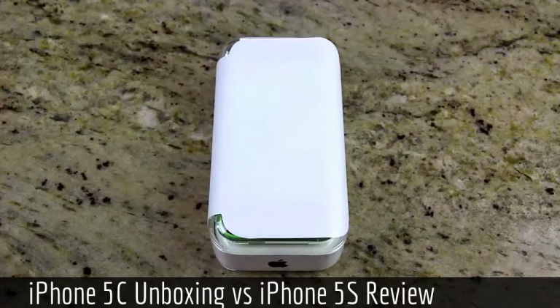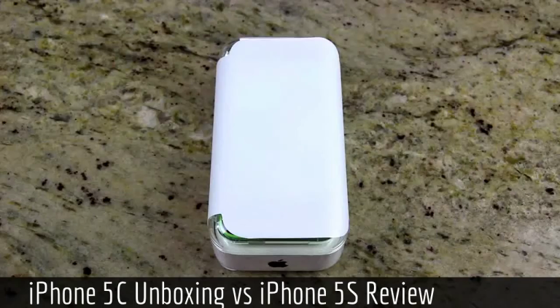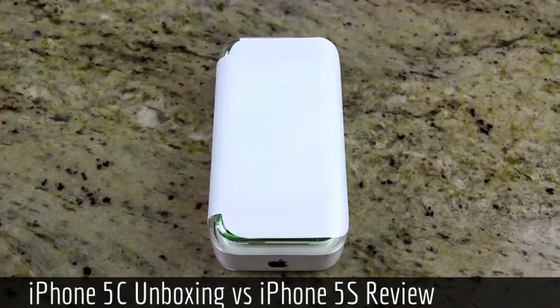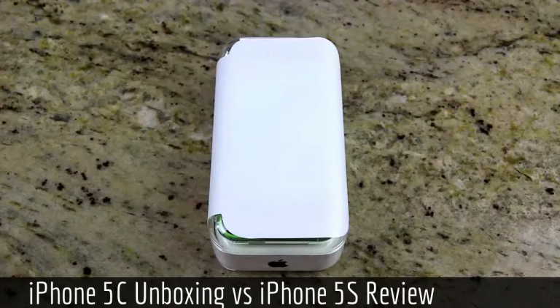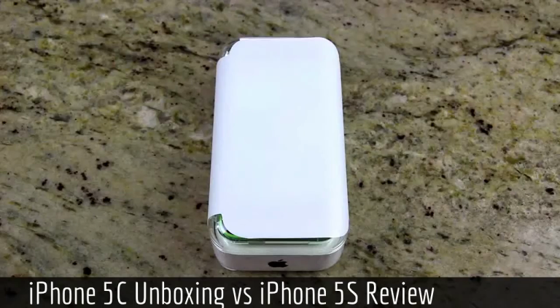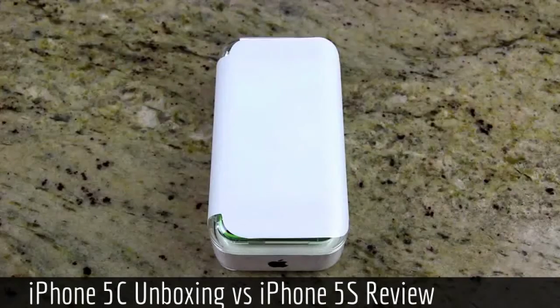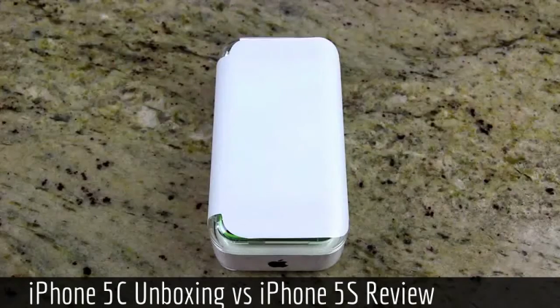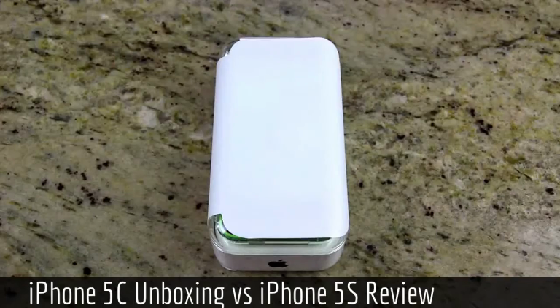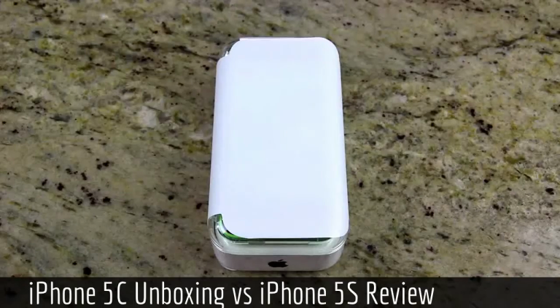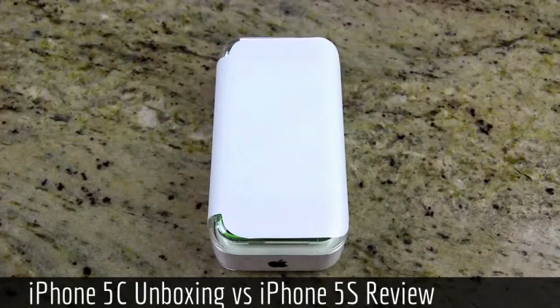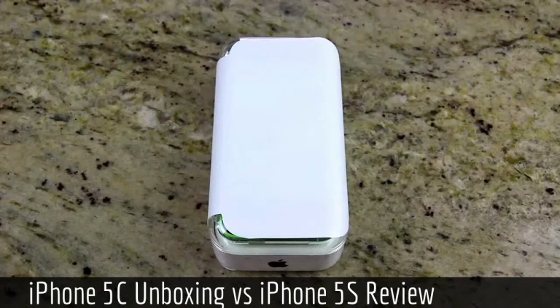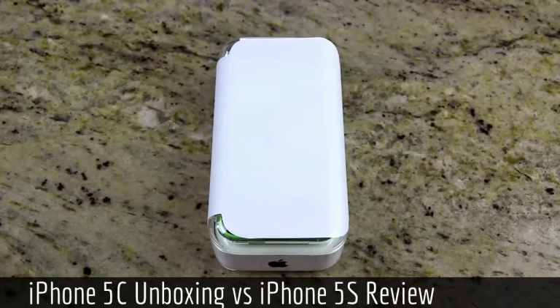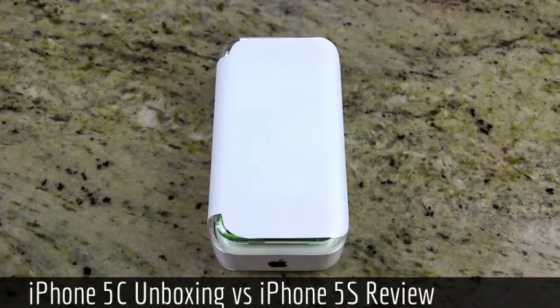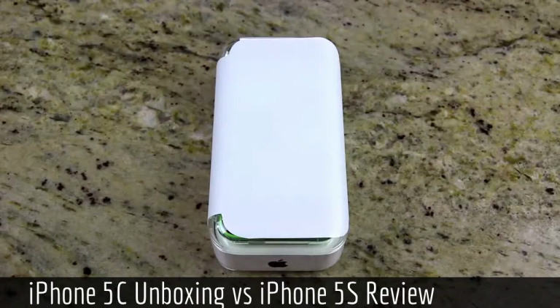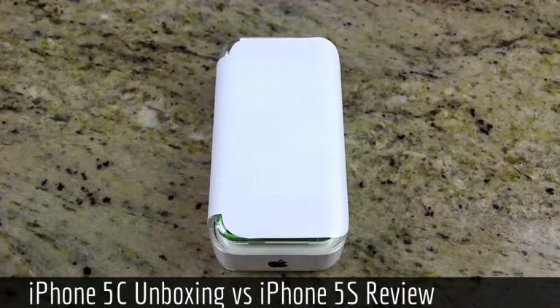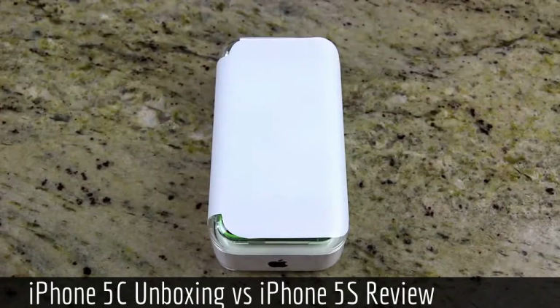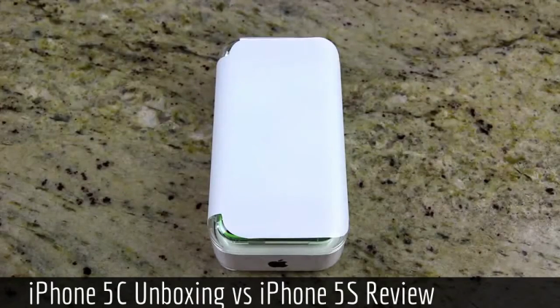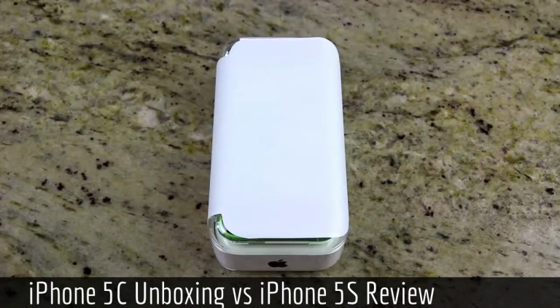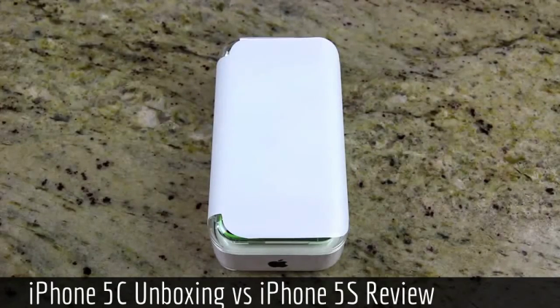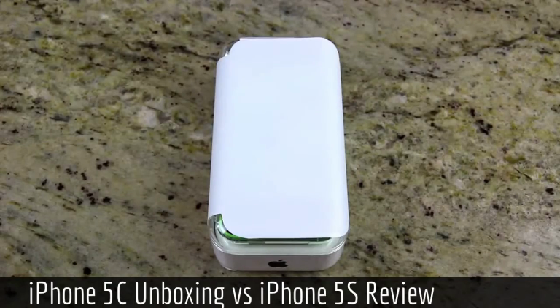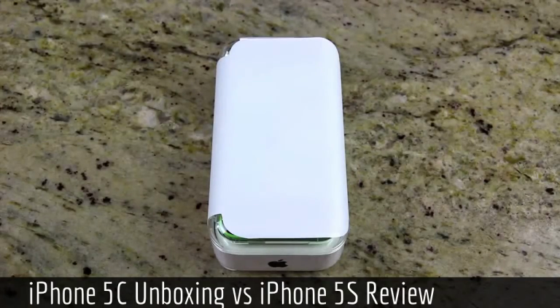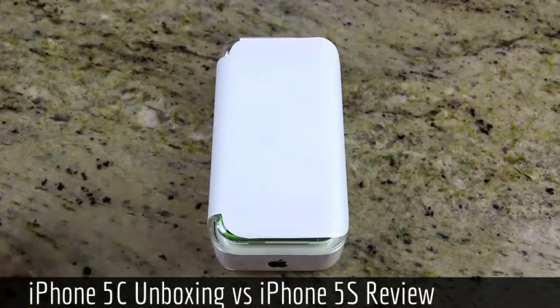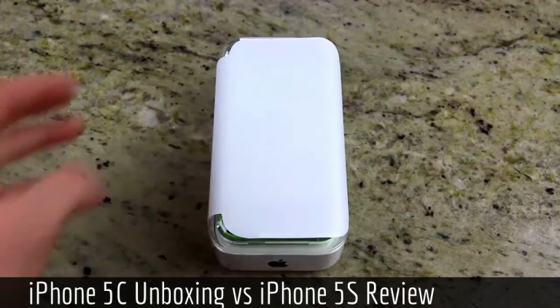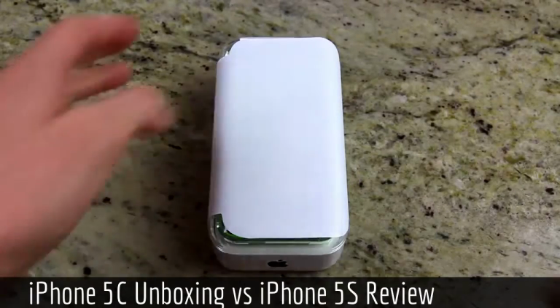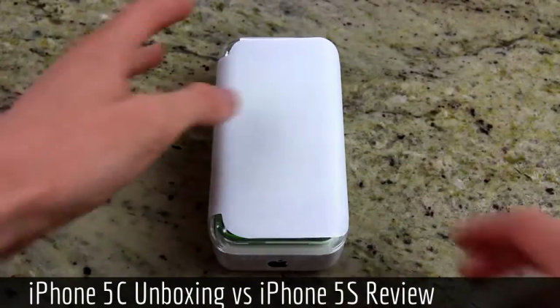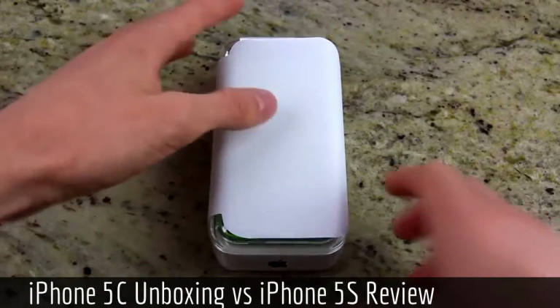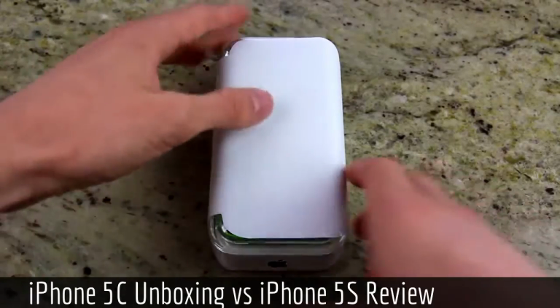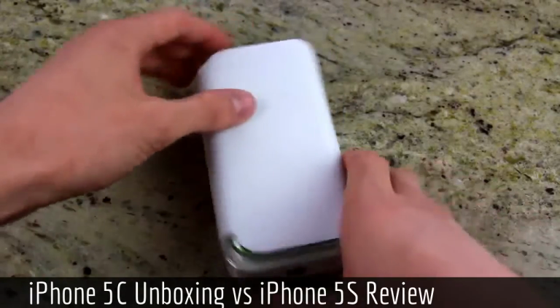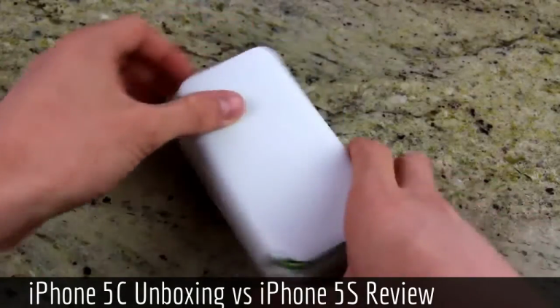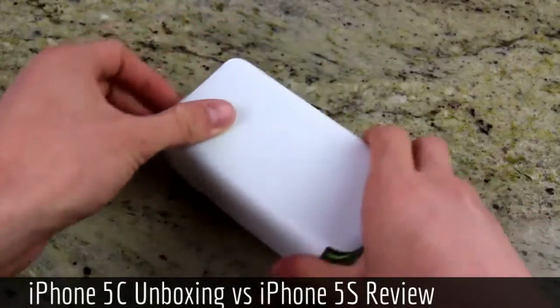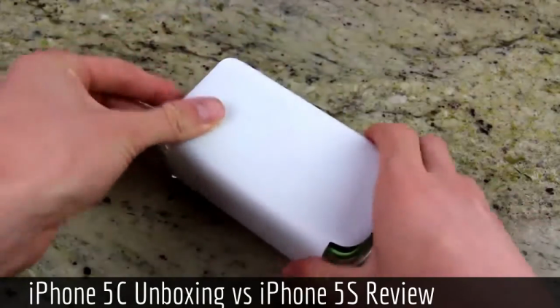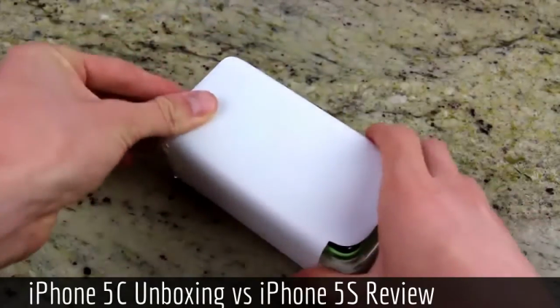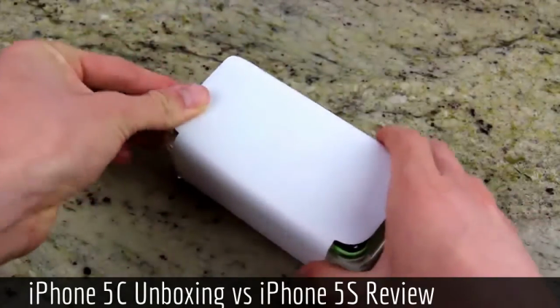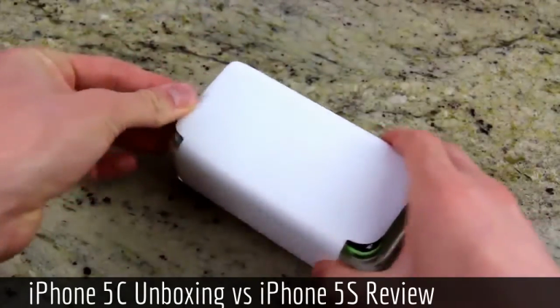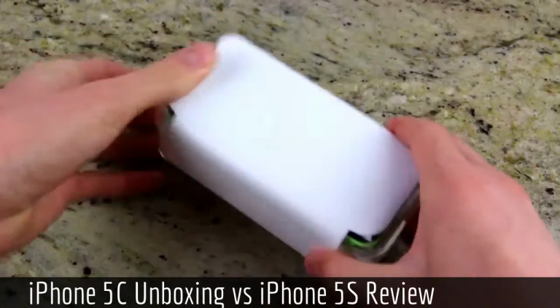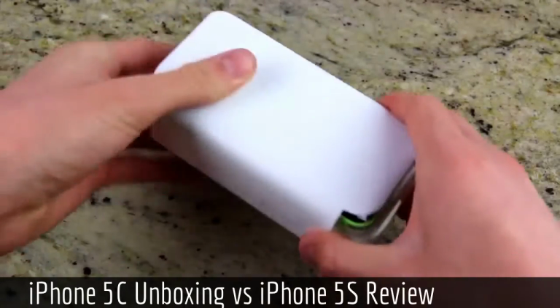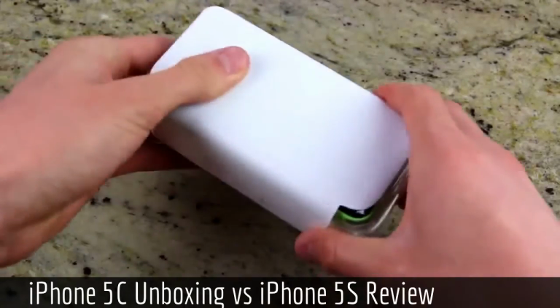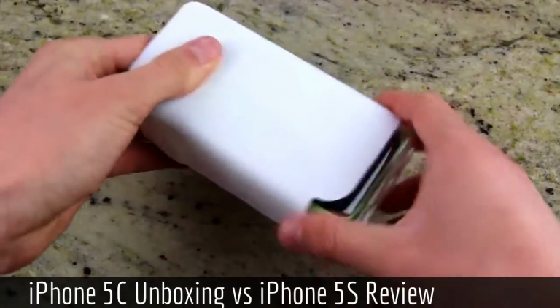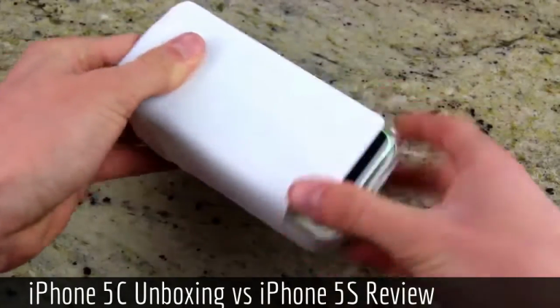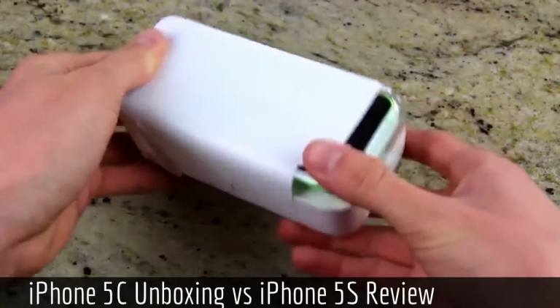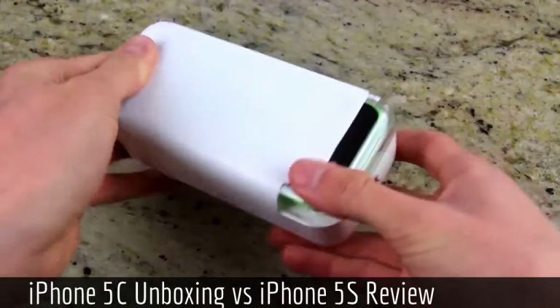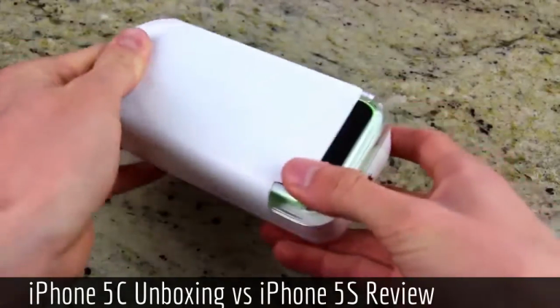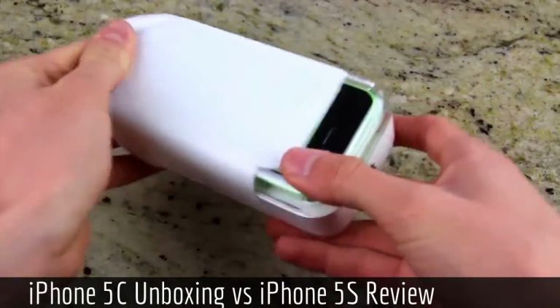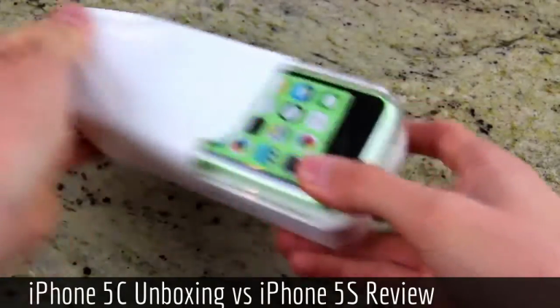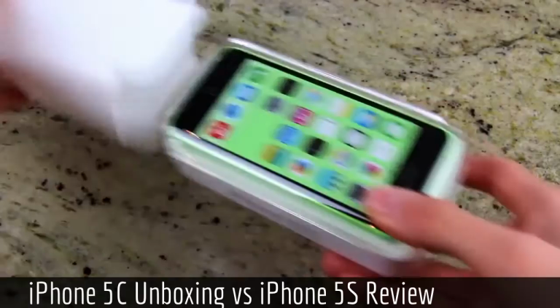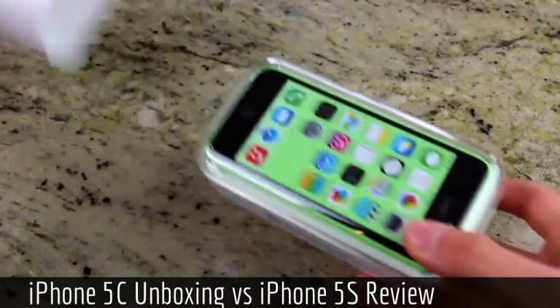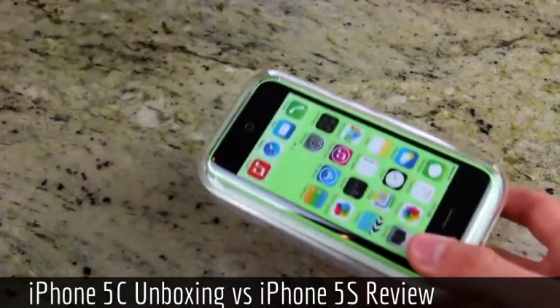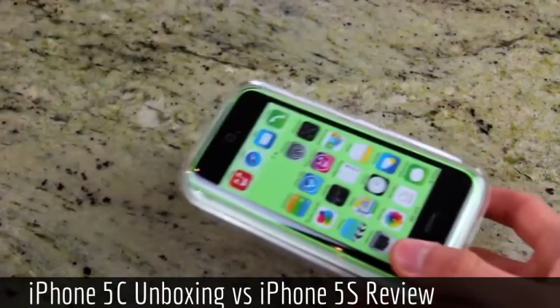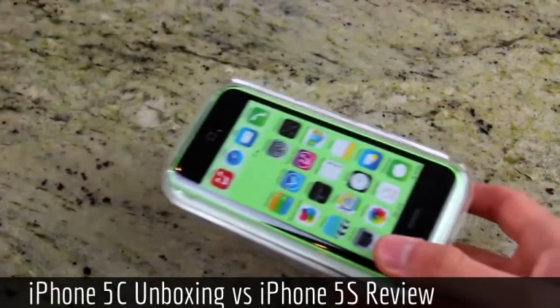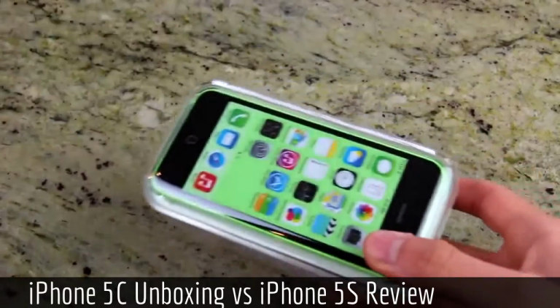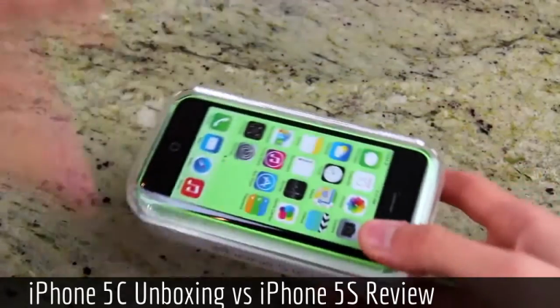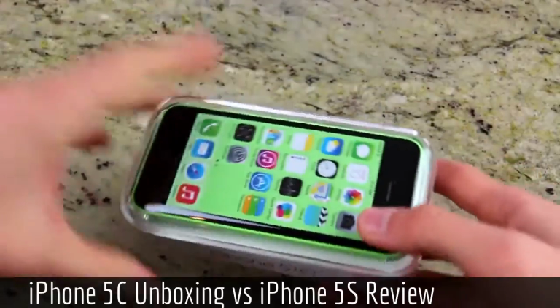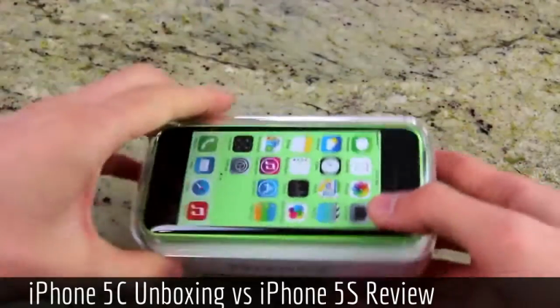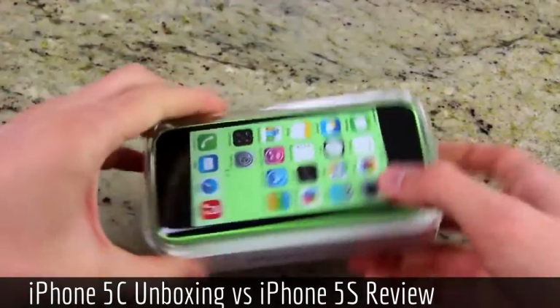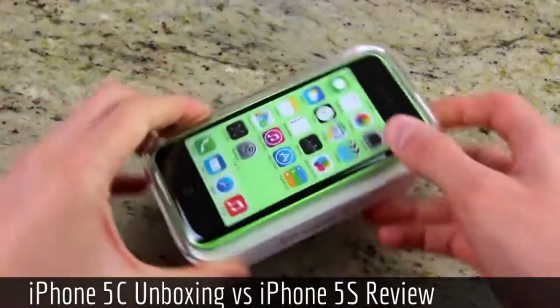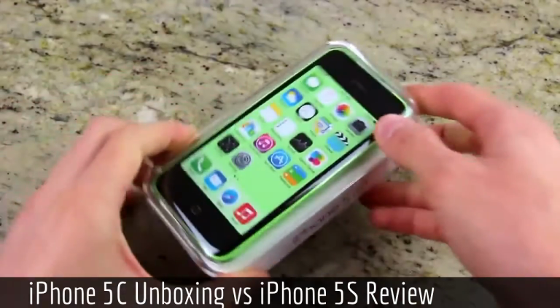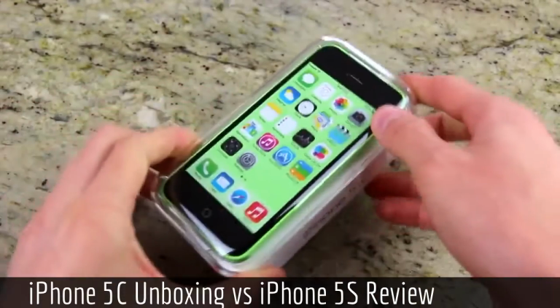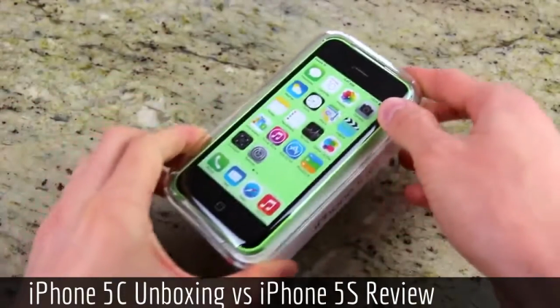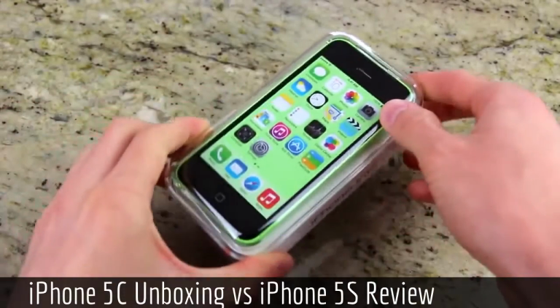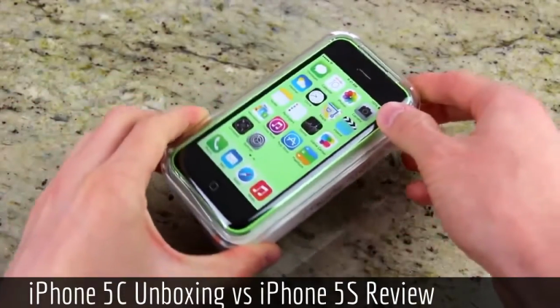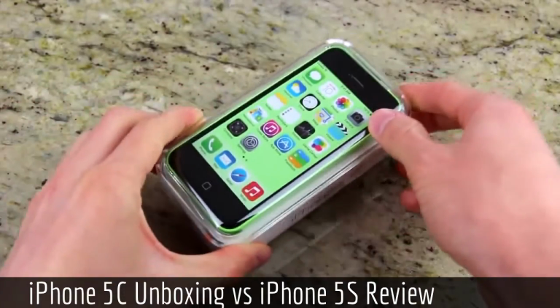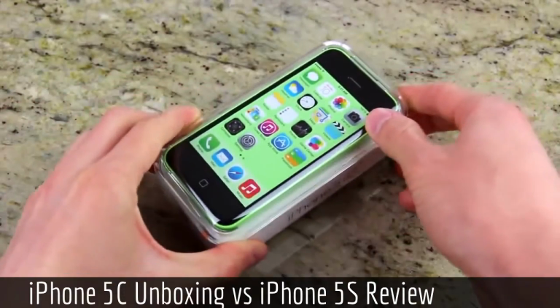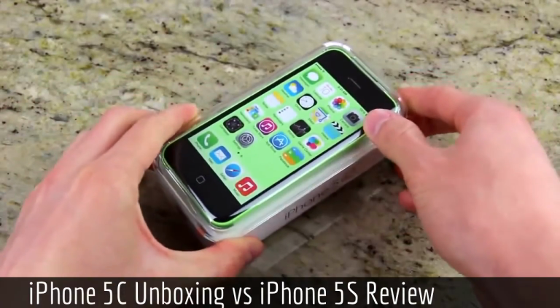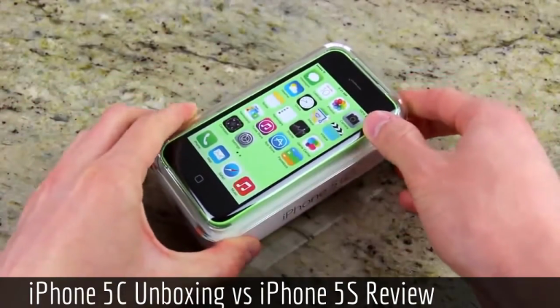Hey YouTube, it's ISEEU, and today, September 20th, Apple released both their iPhone 5S and iPhone 5C smartphones.